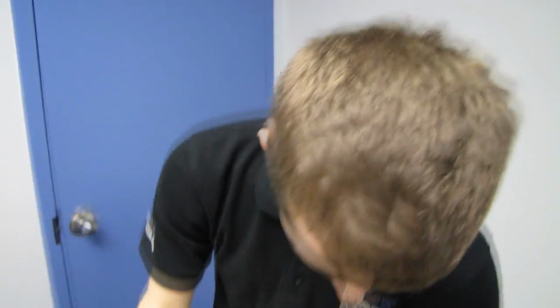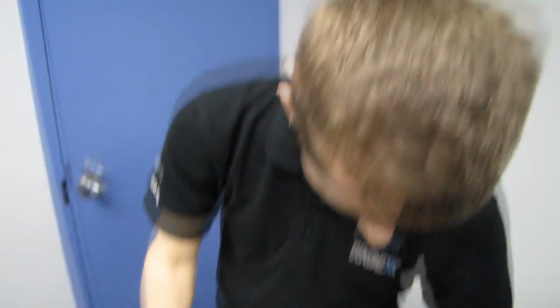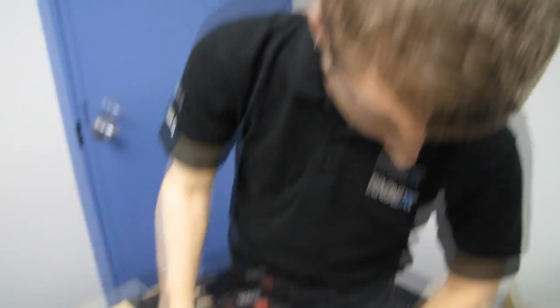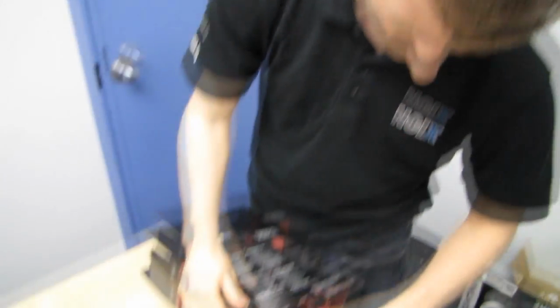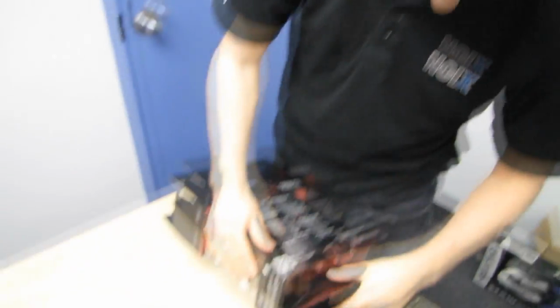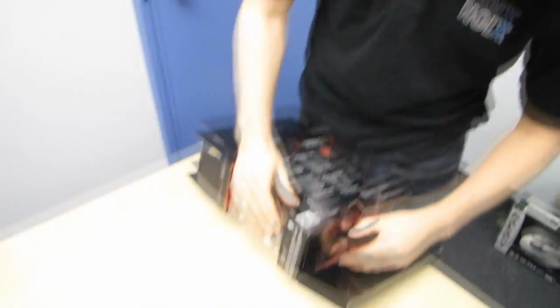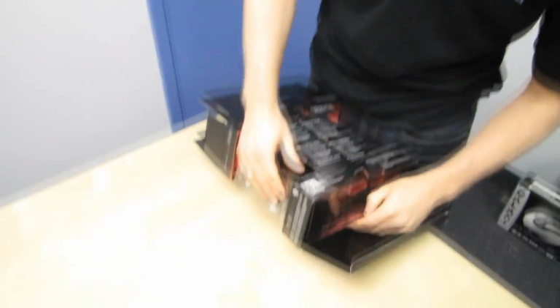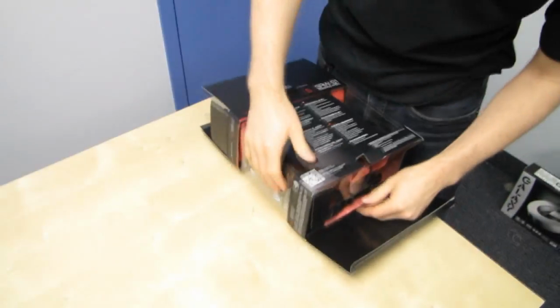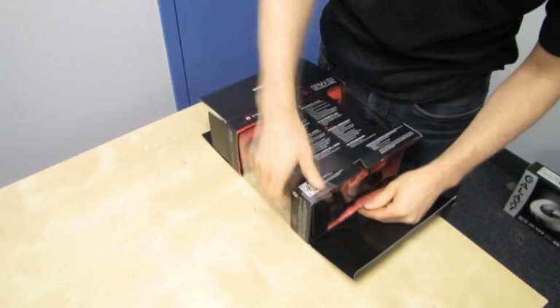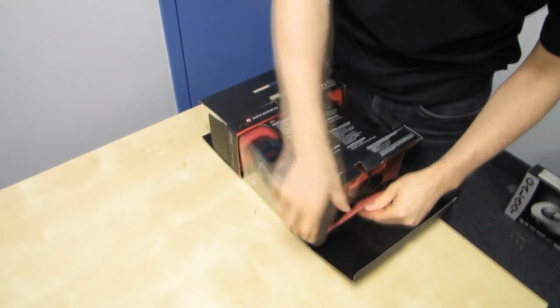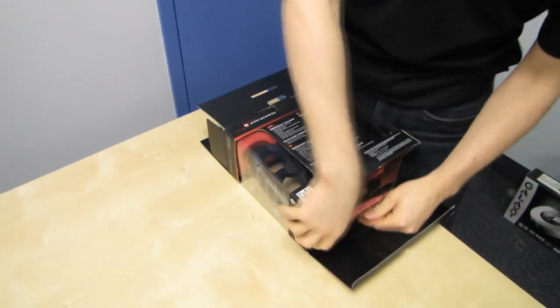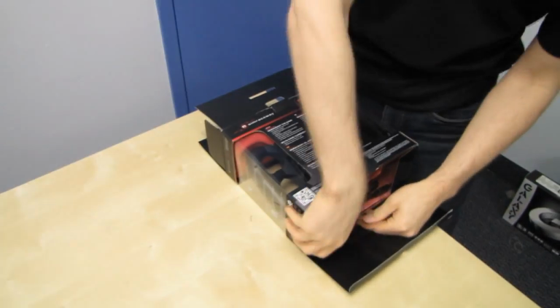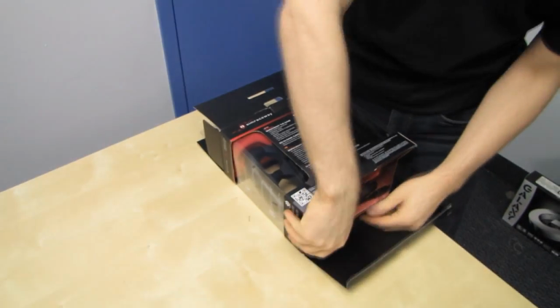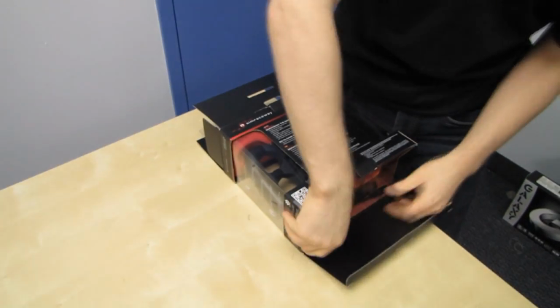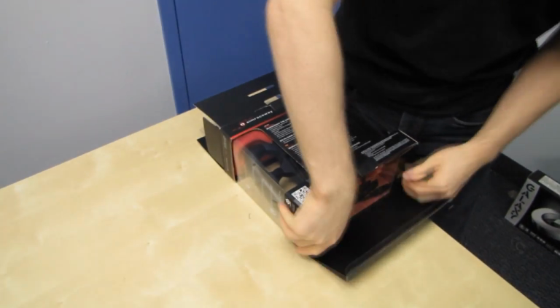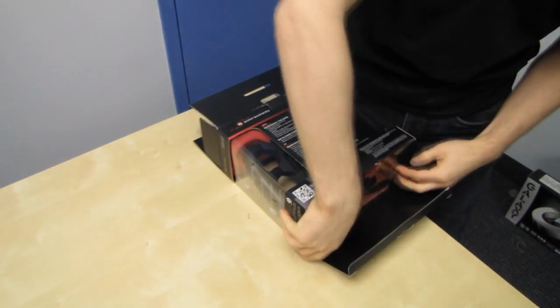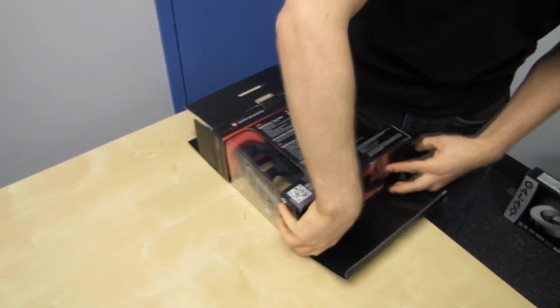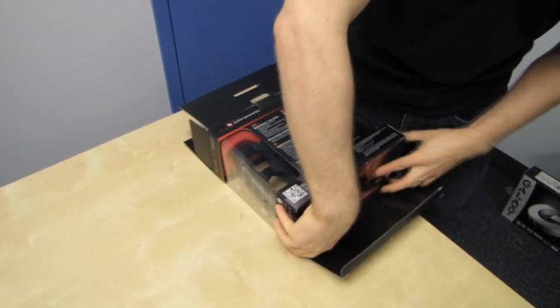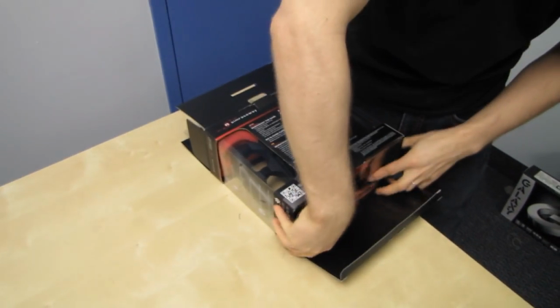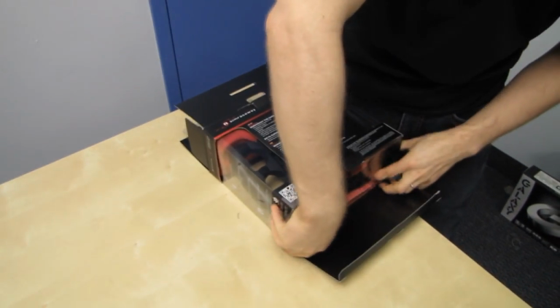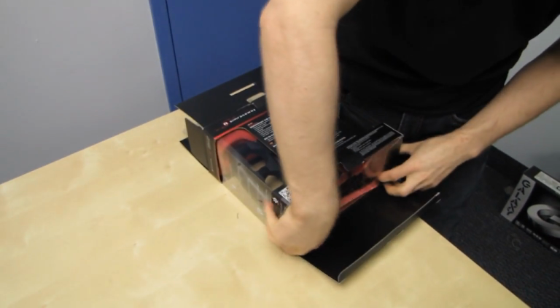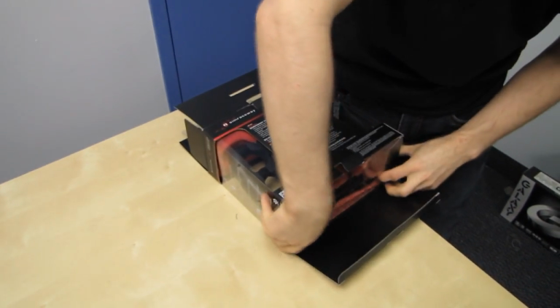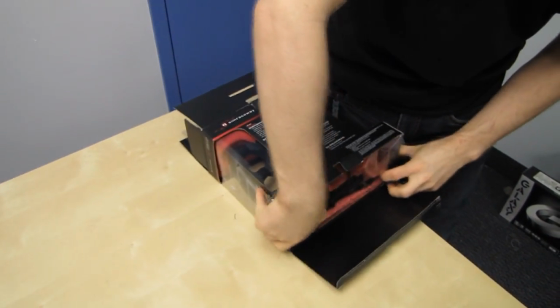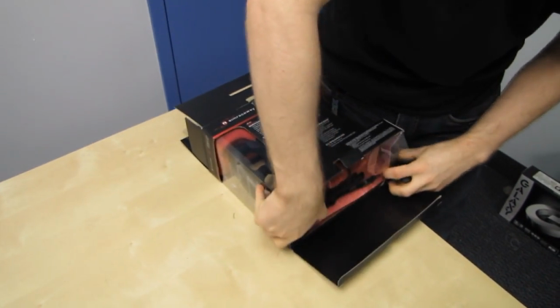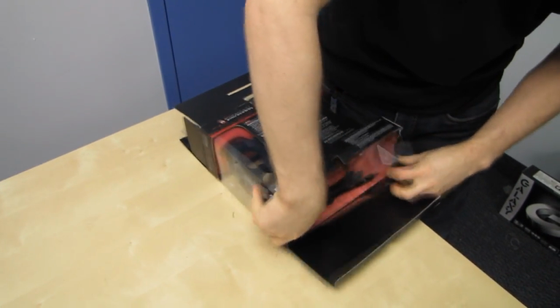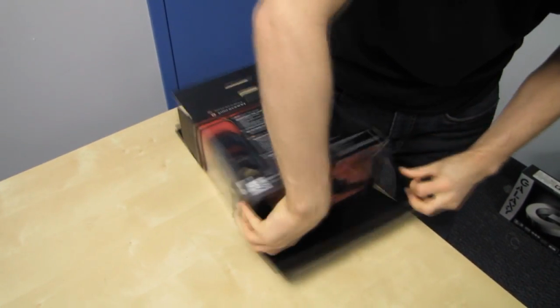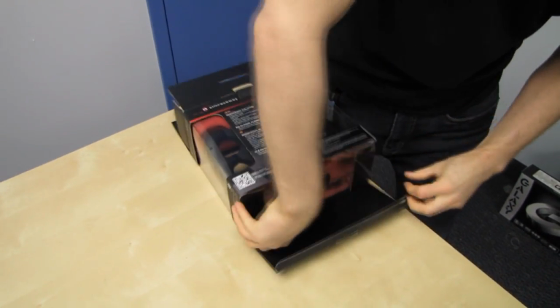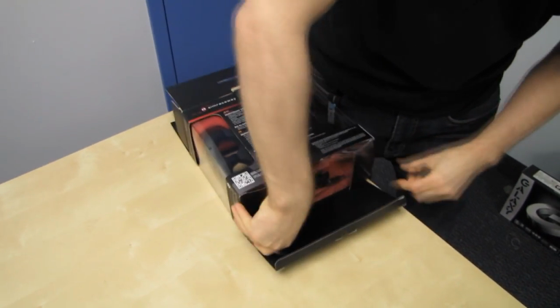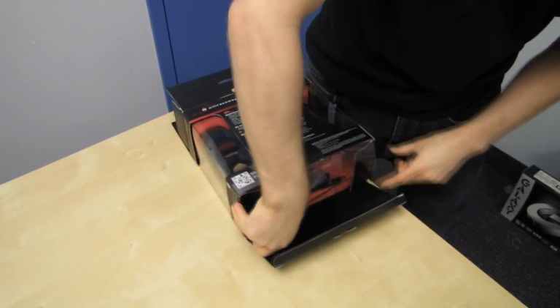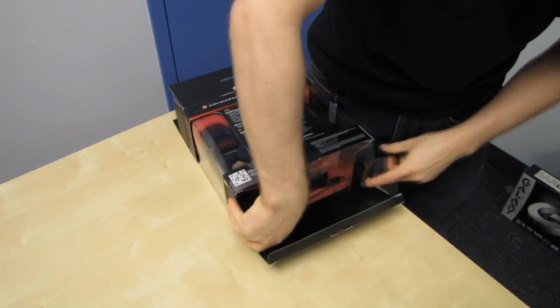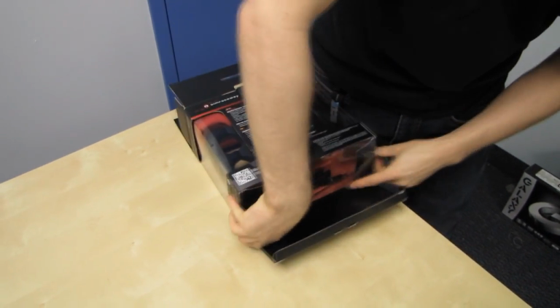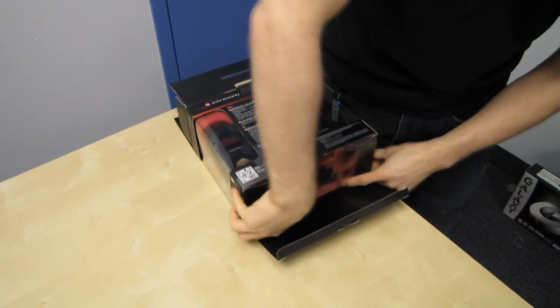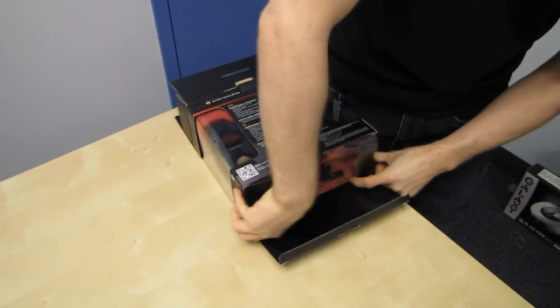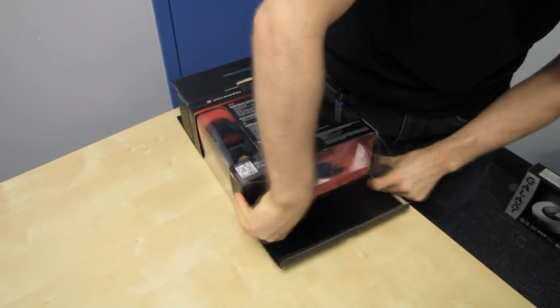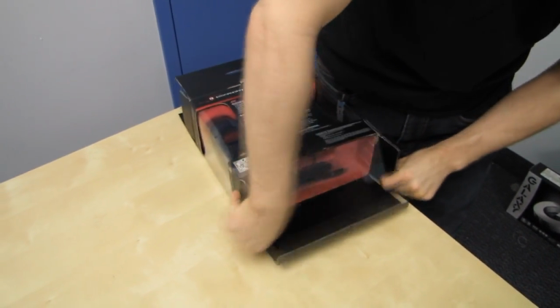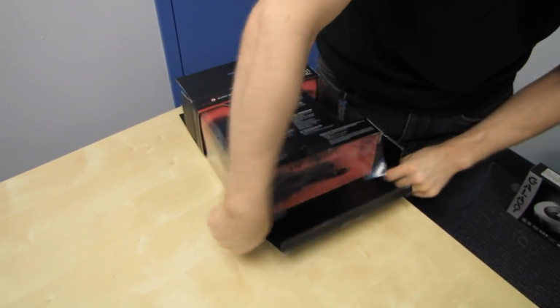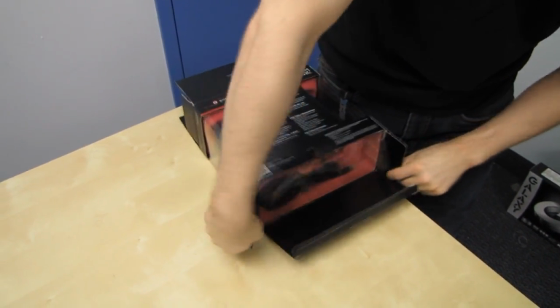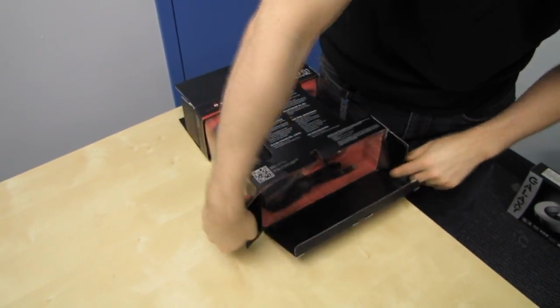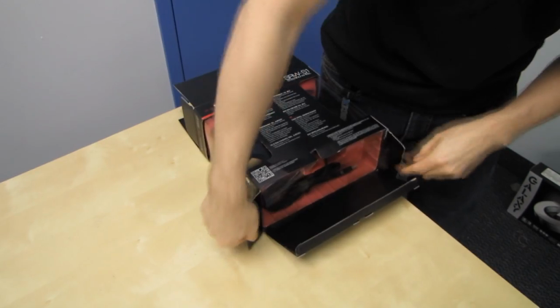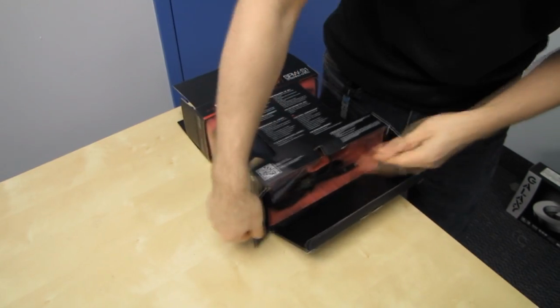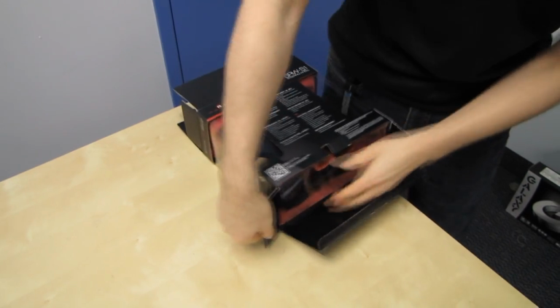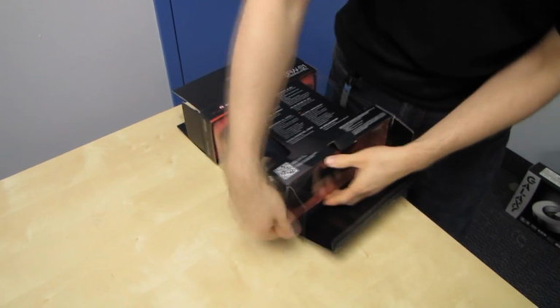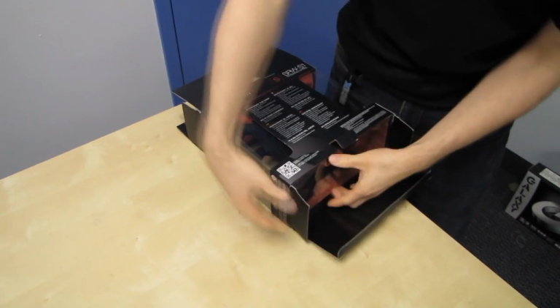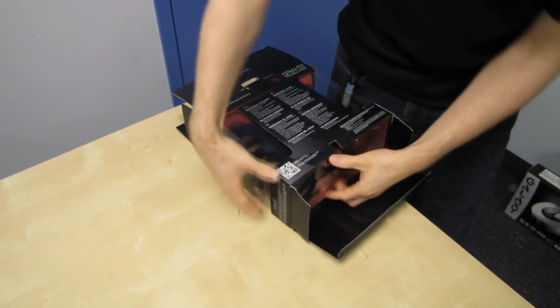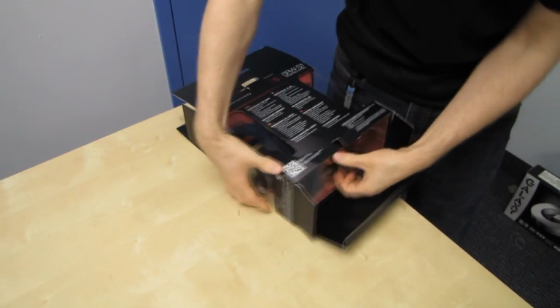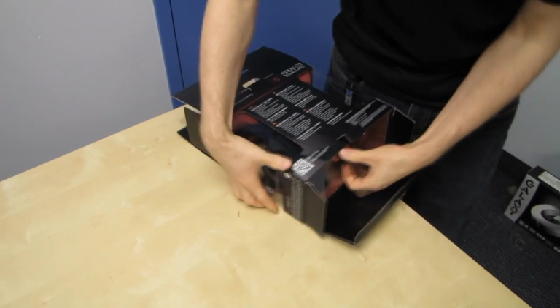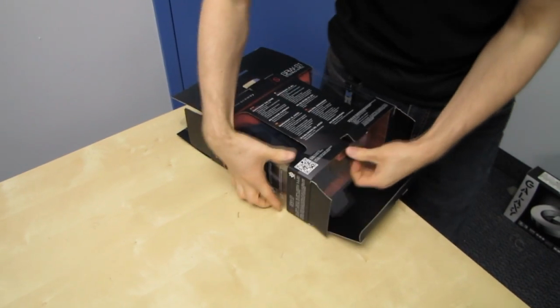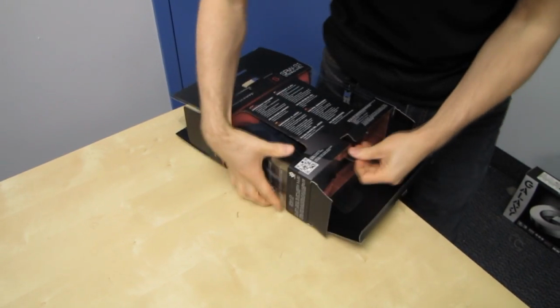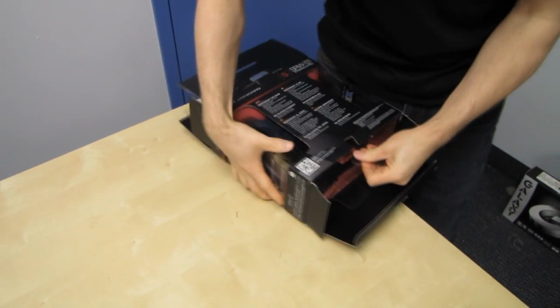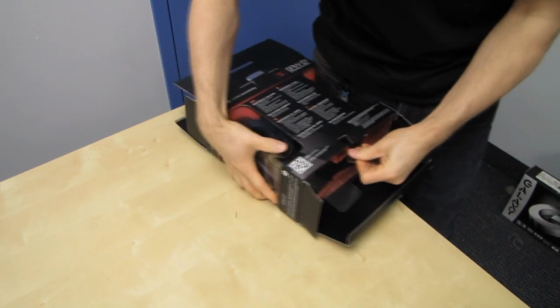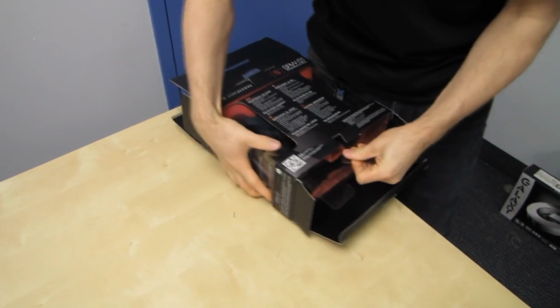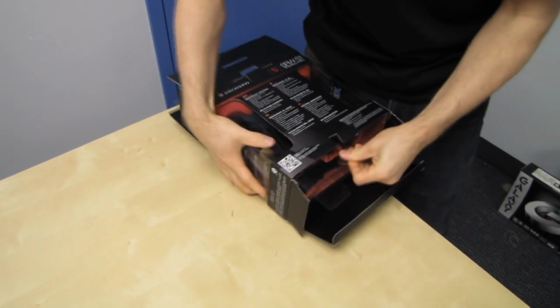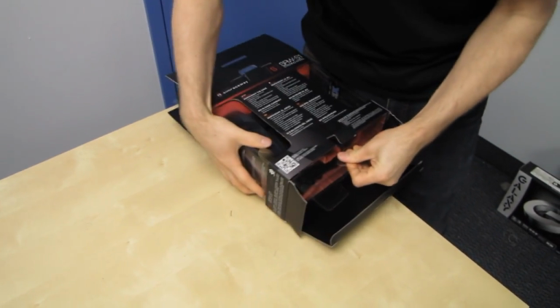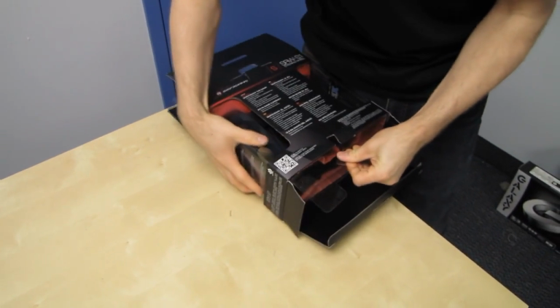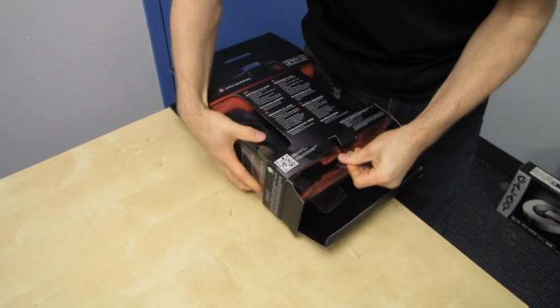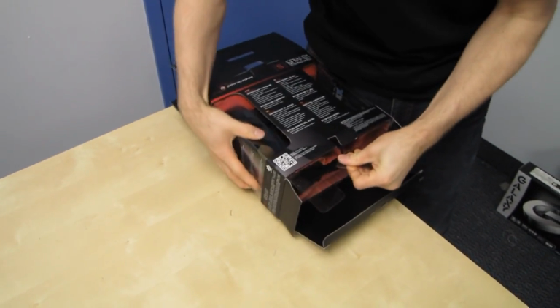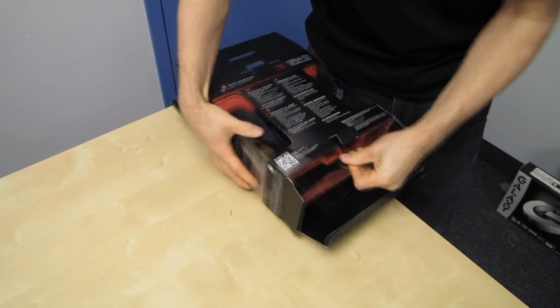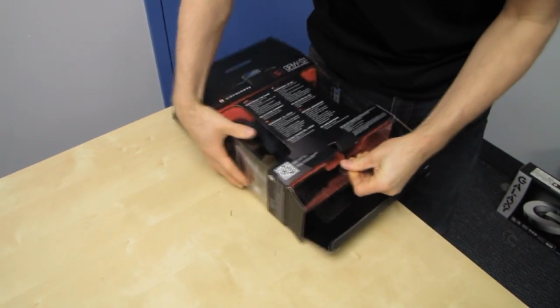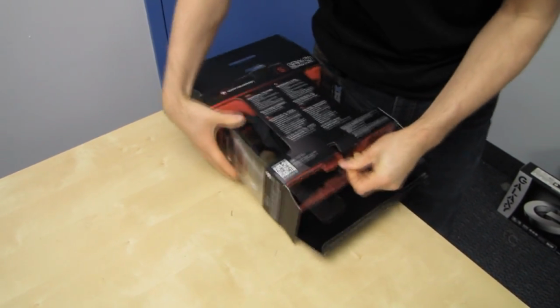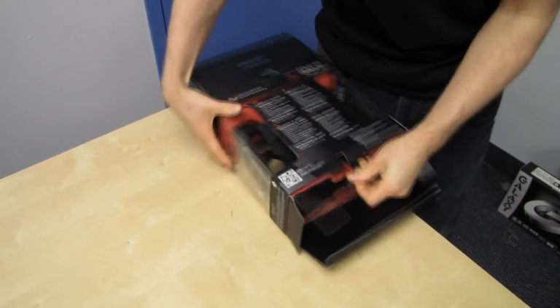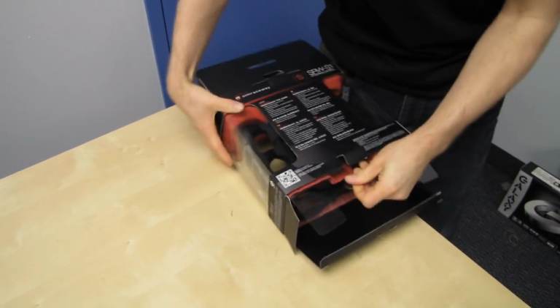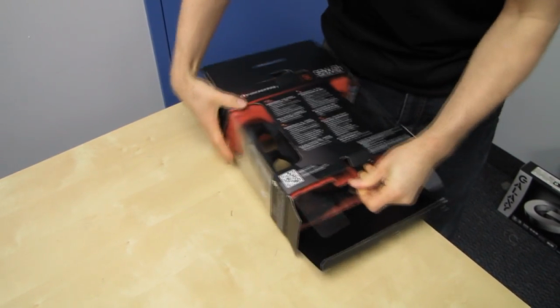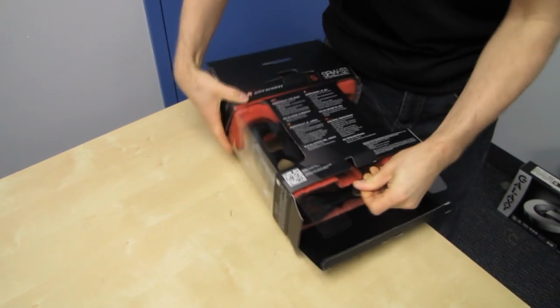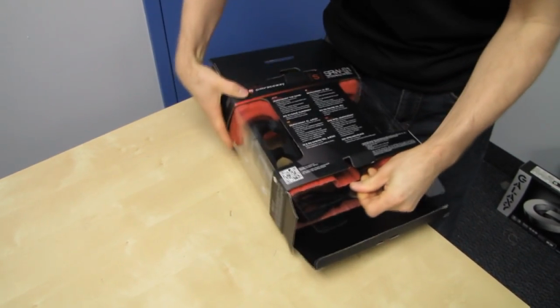And if I could get this package open, I would be some kind of a hero, because this is unbelievable.